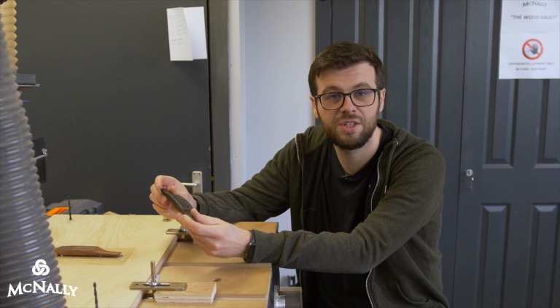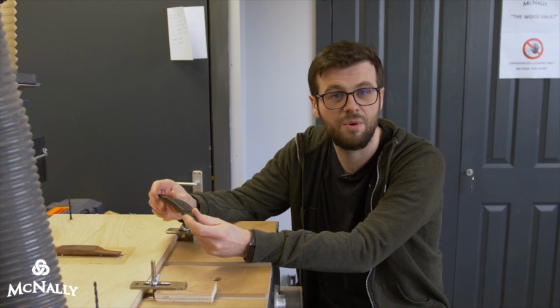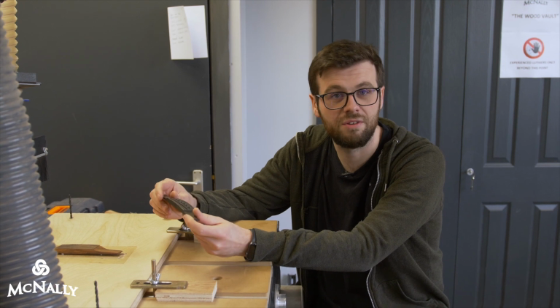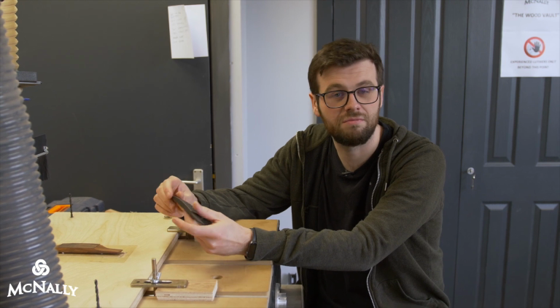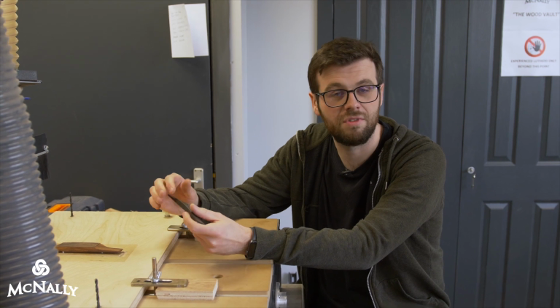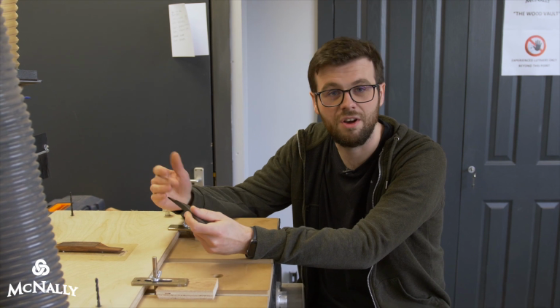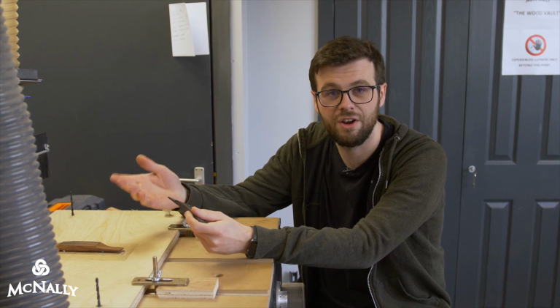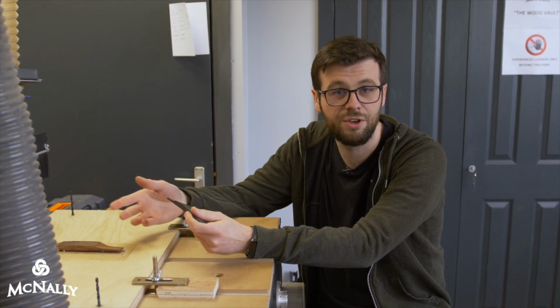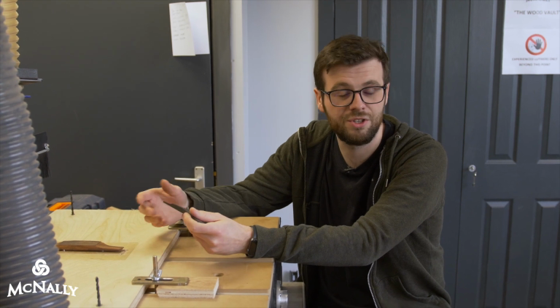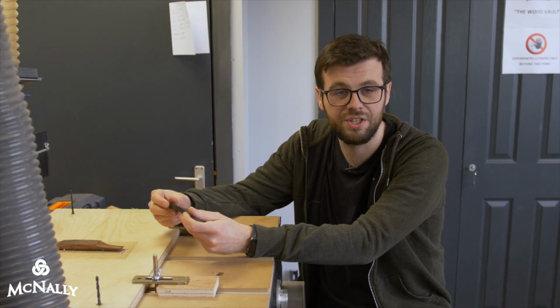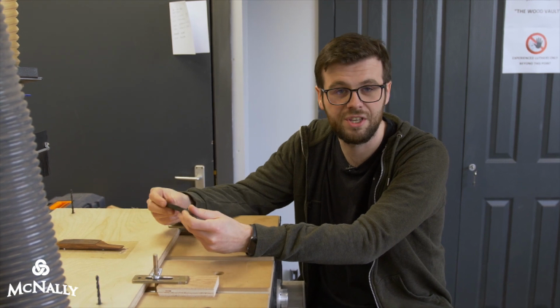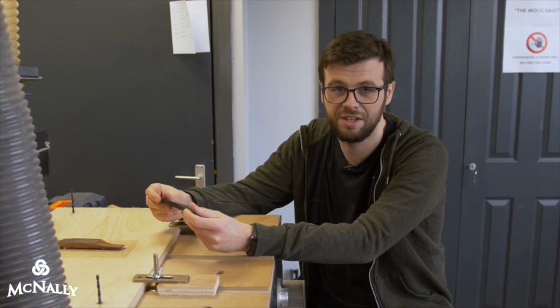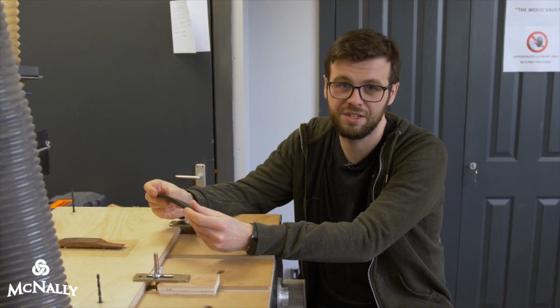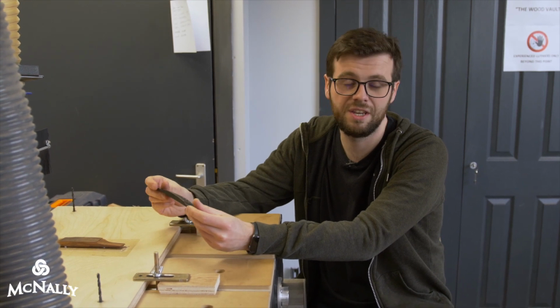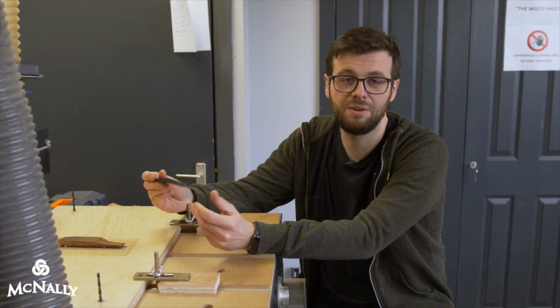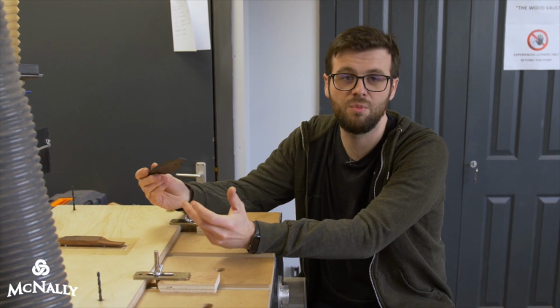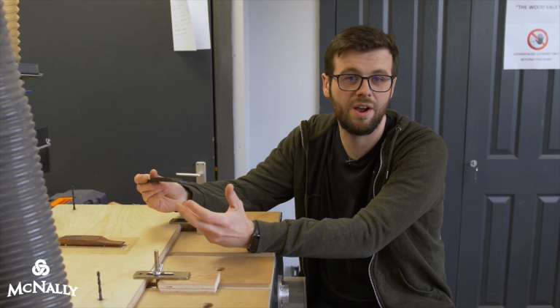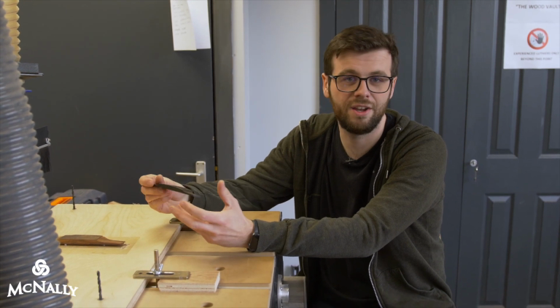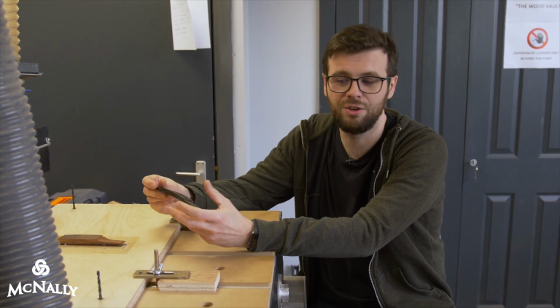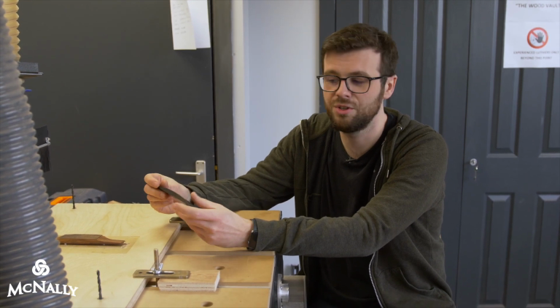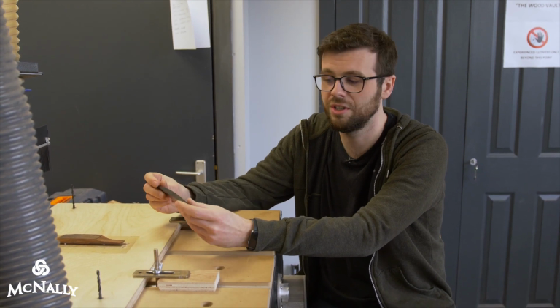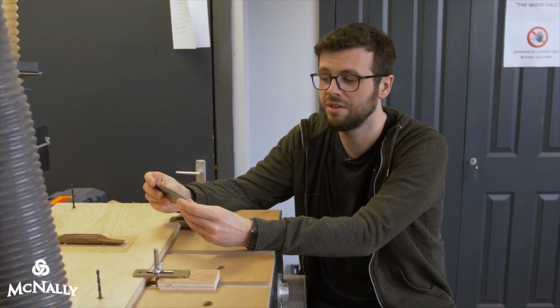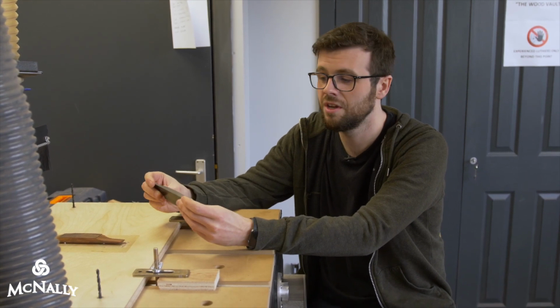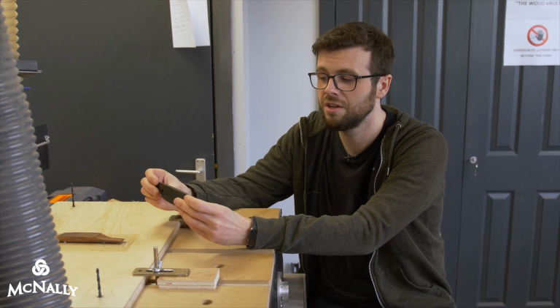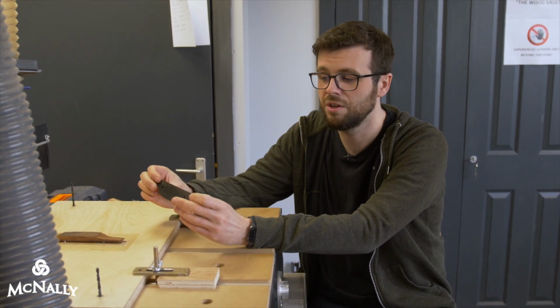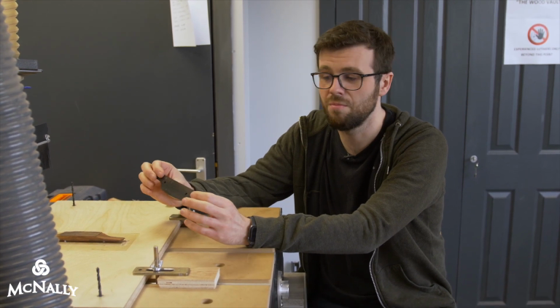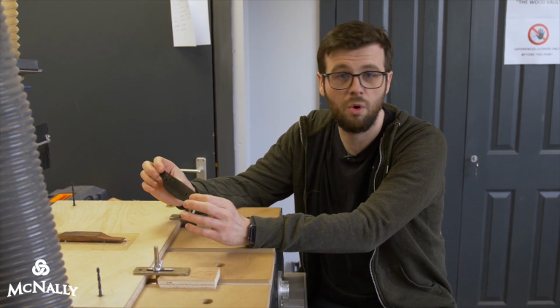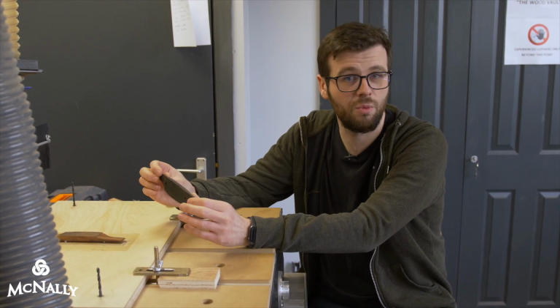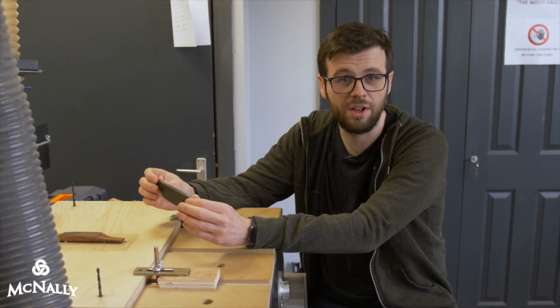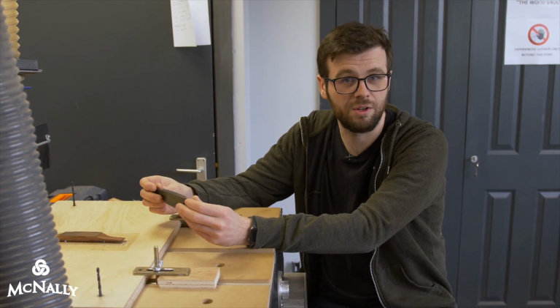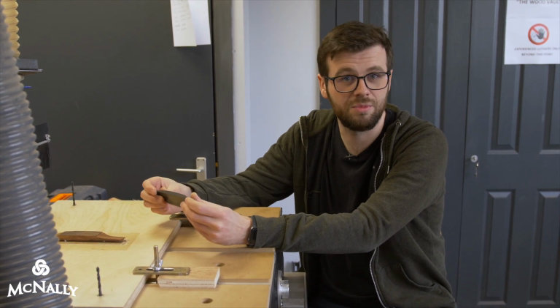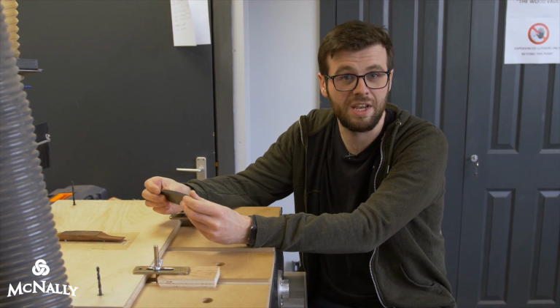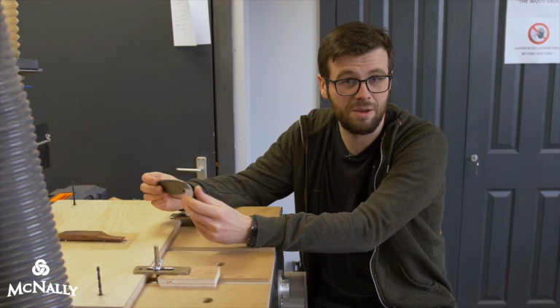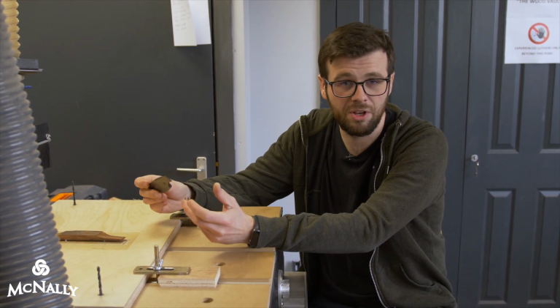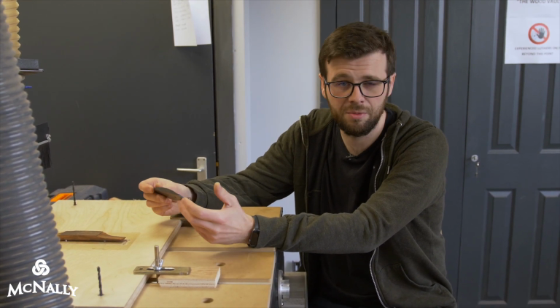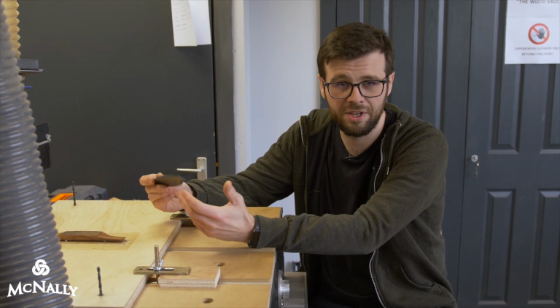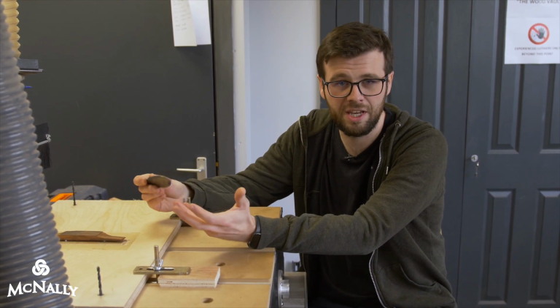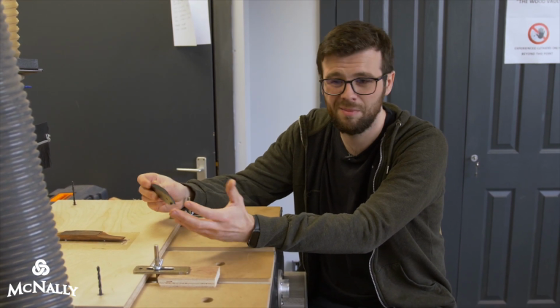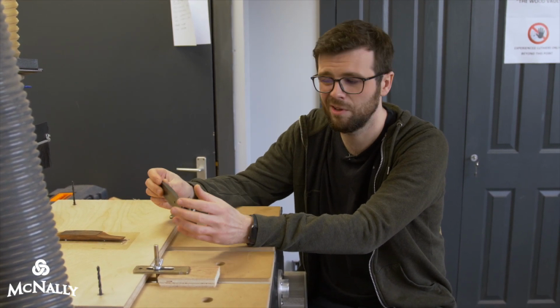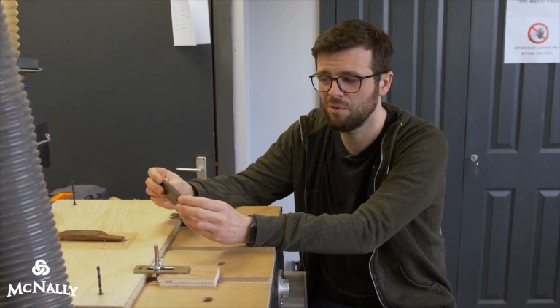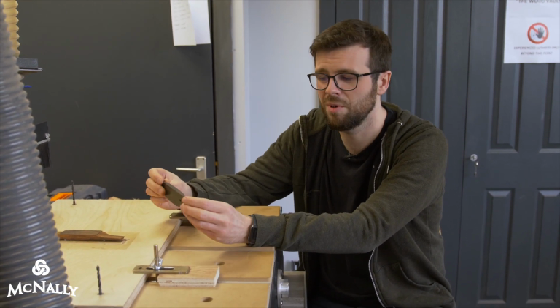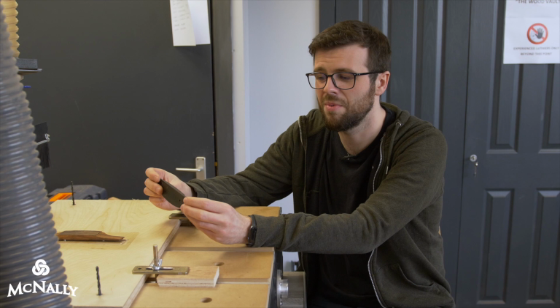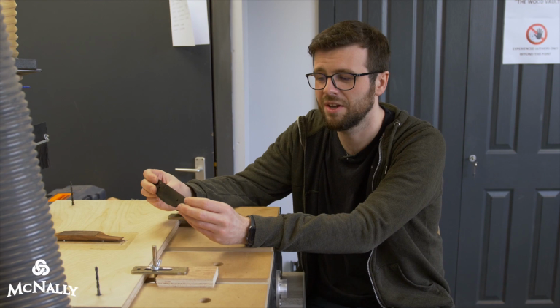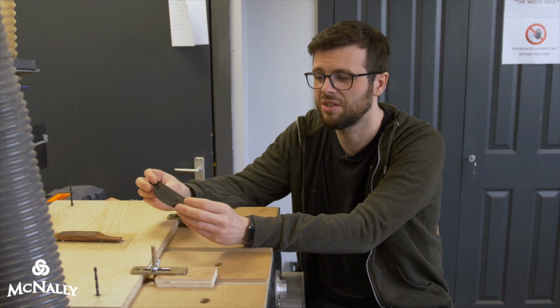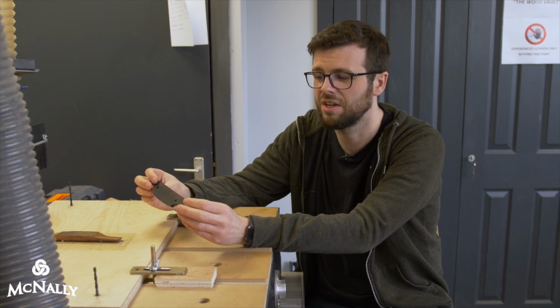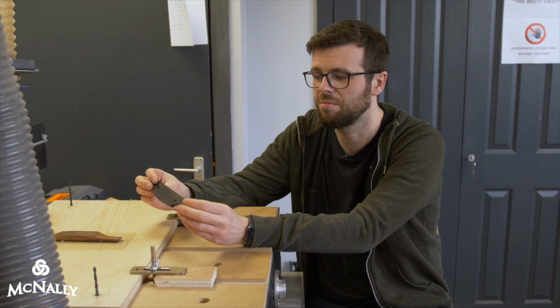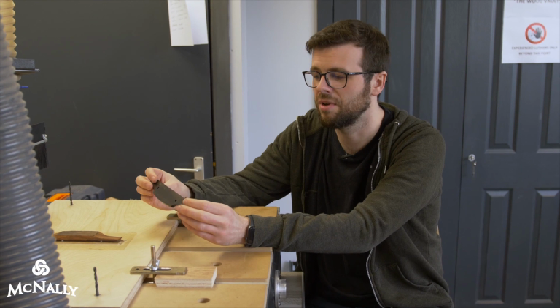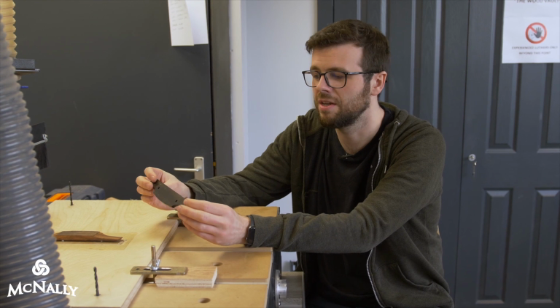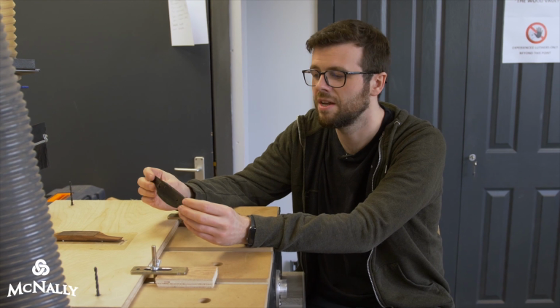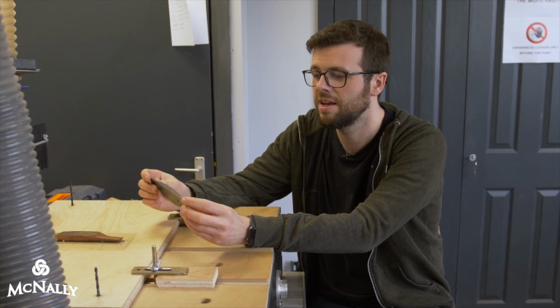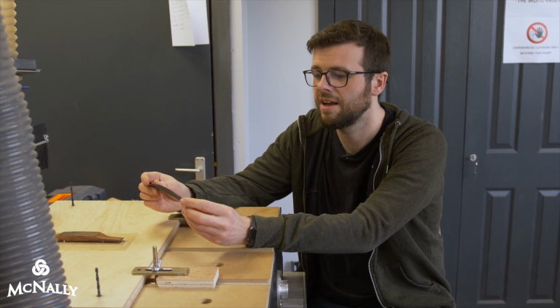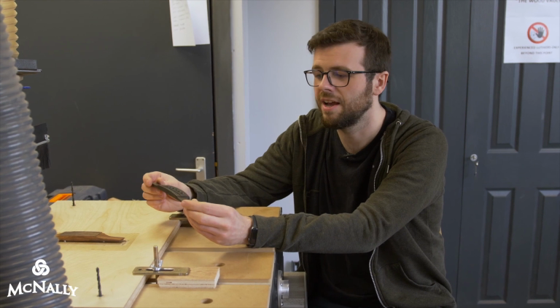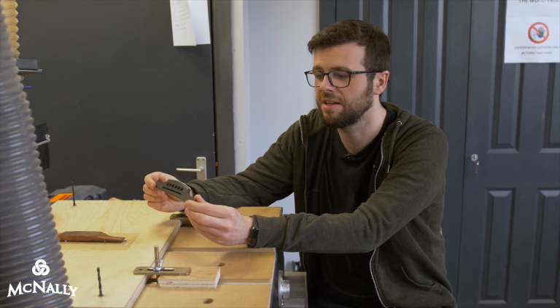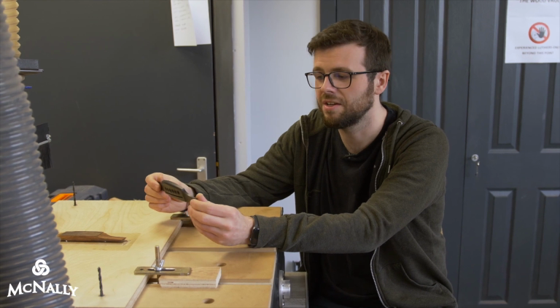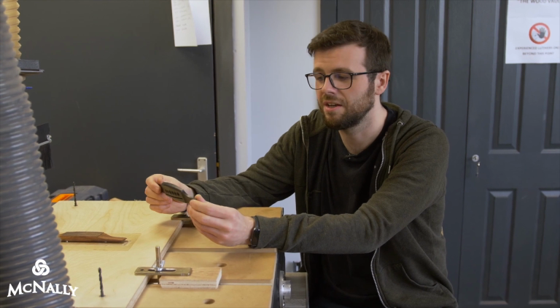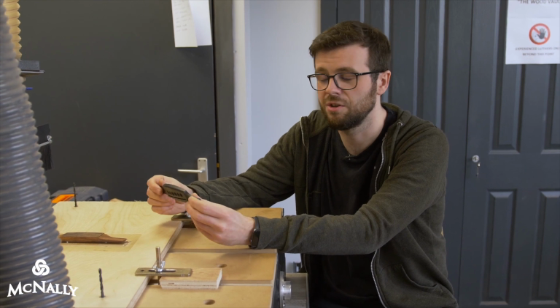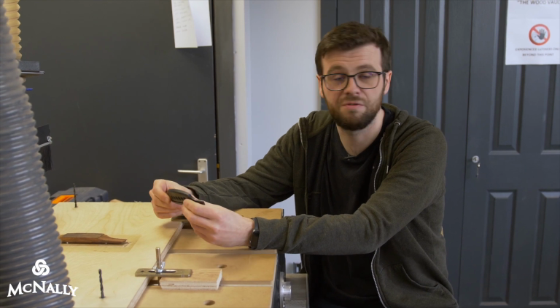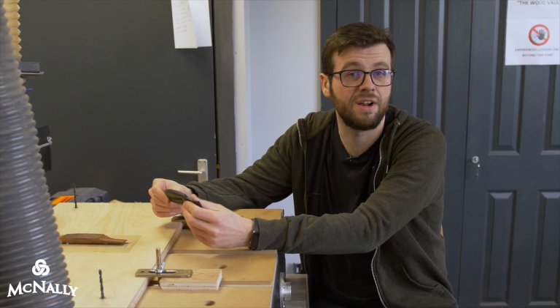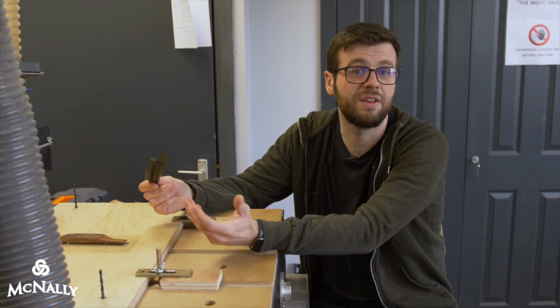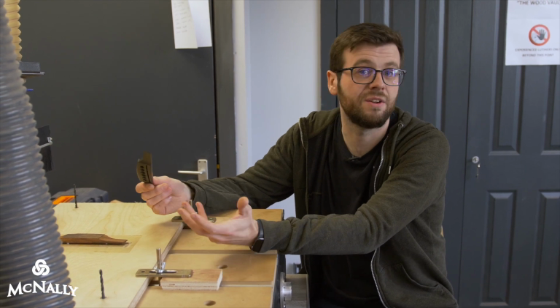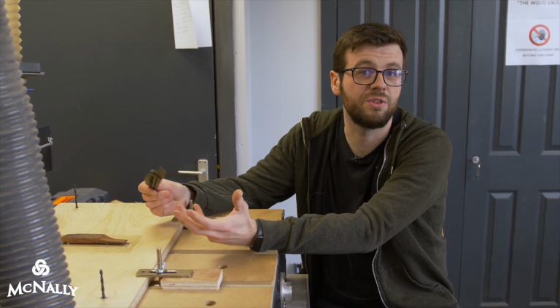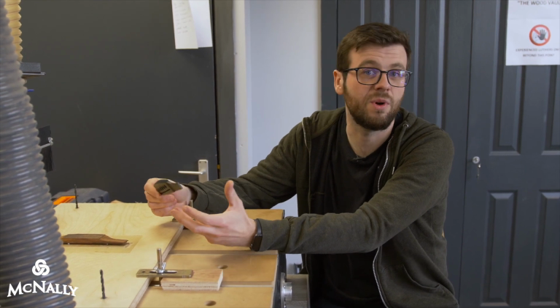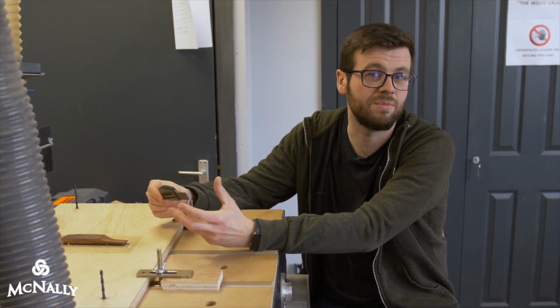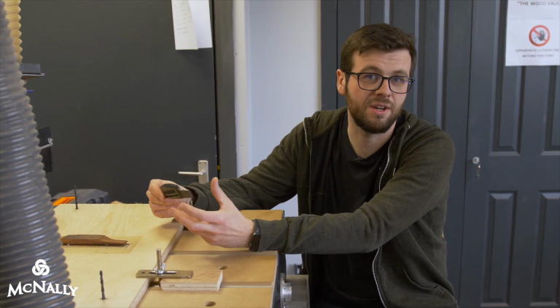That's about it really for the CNC. If anyone has any other questions about how and why I use the CNC, you're more than welcome to email me — you'll find that on the website.